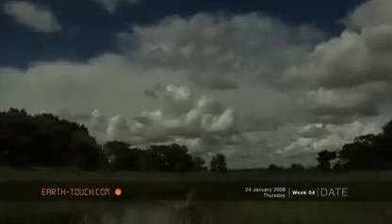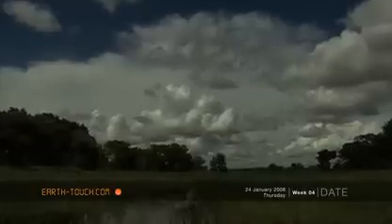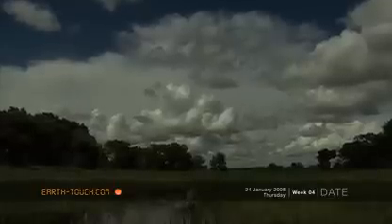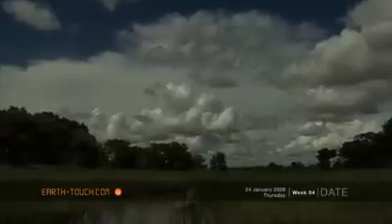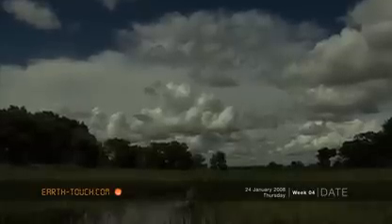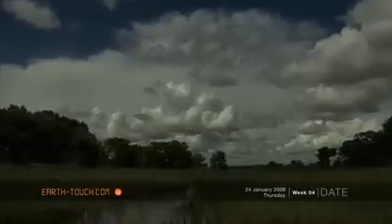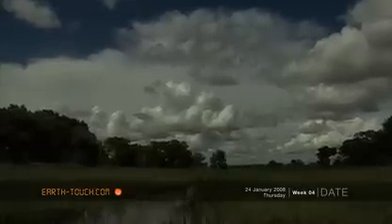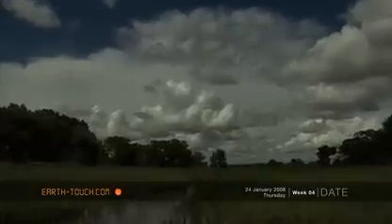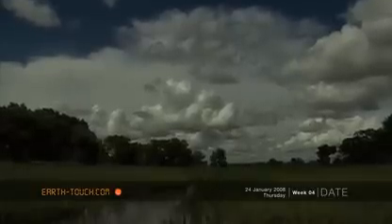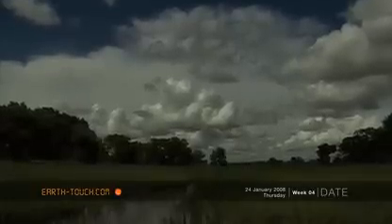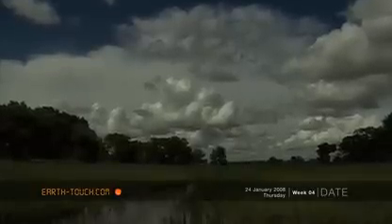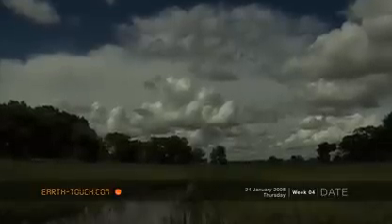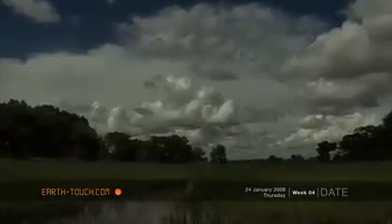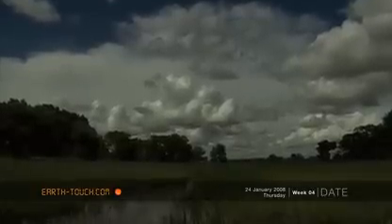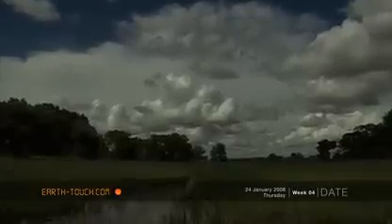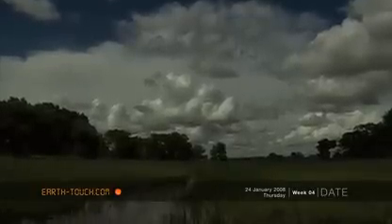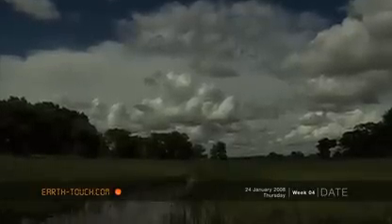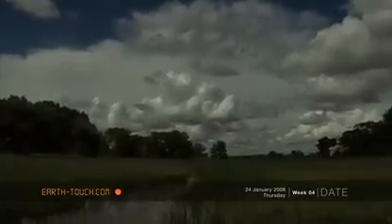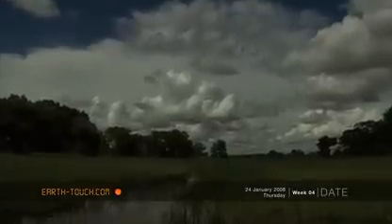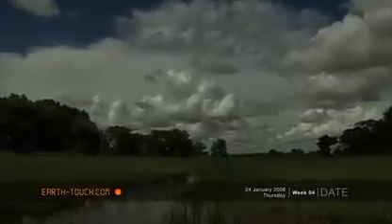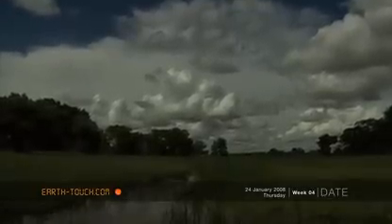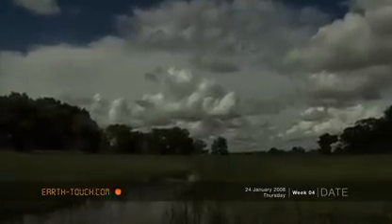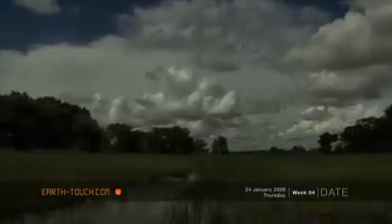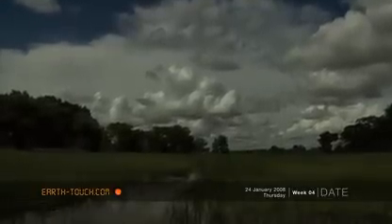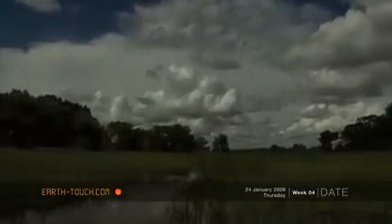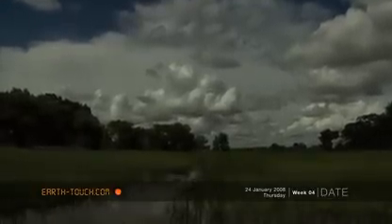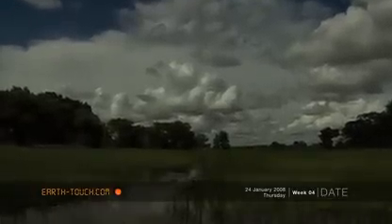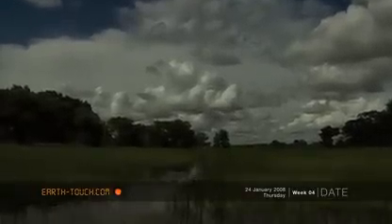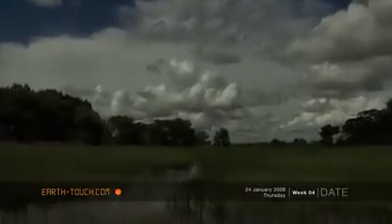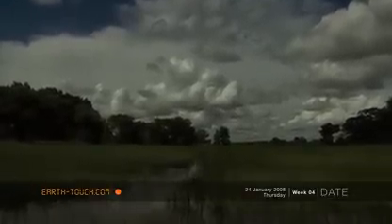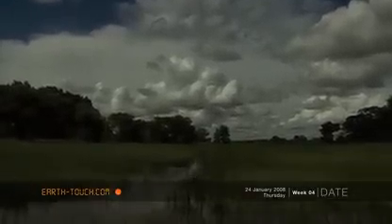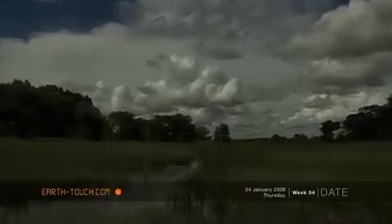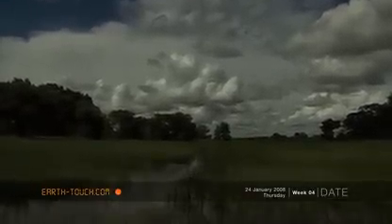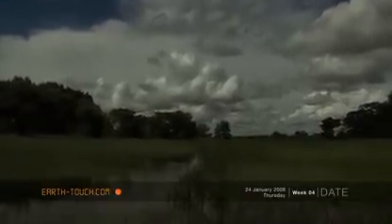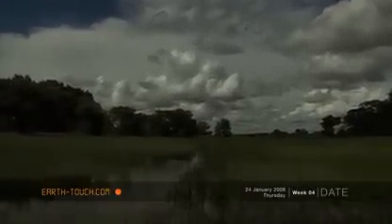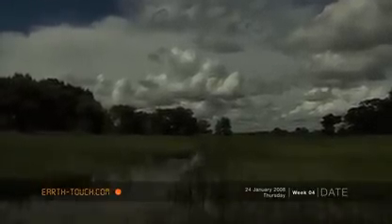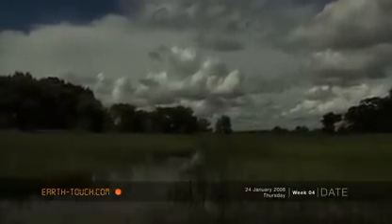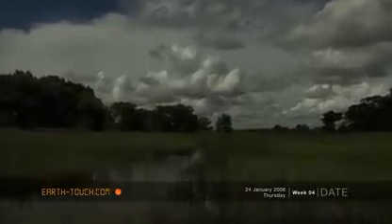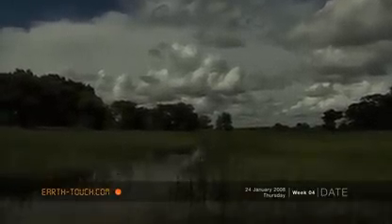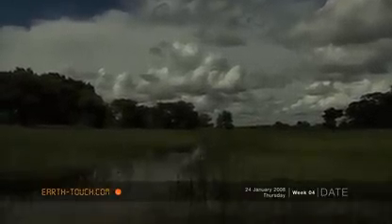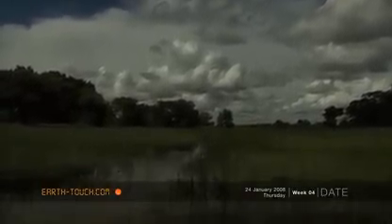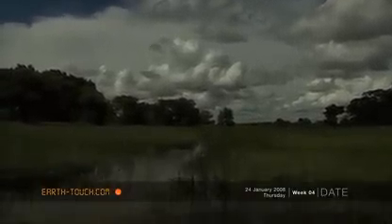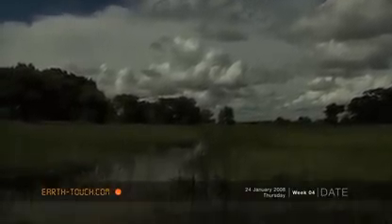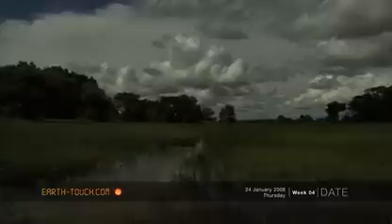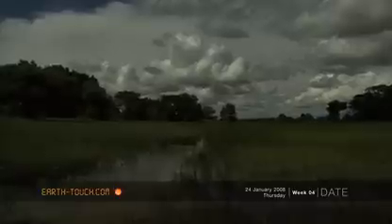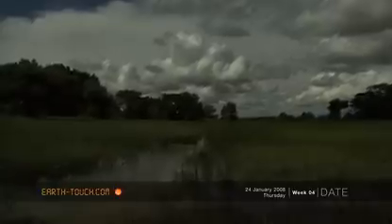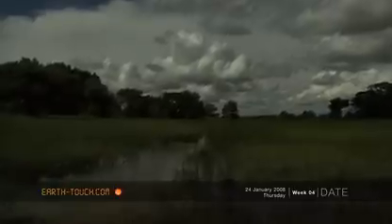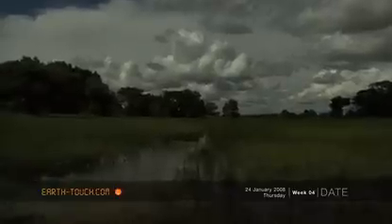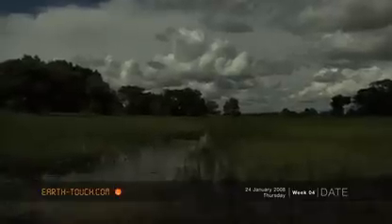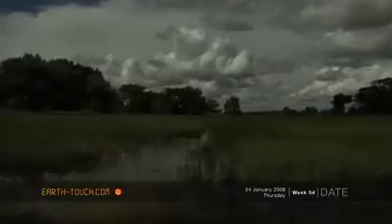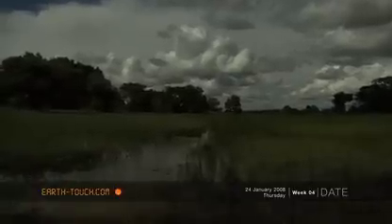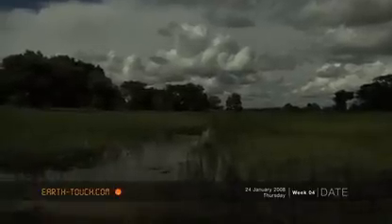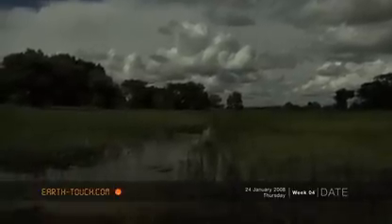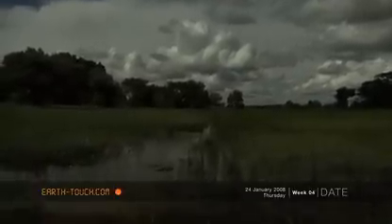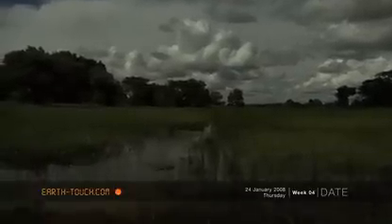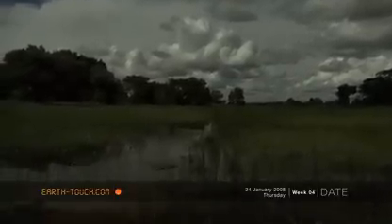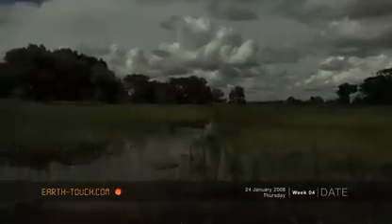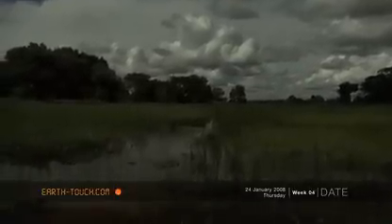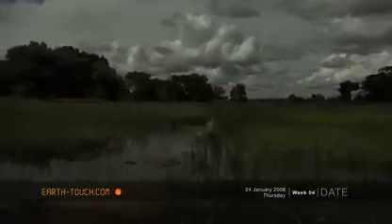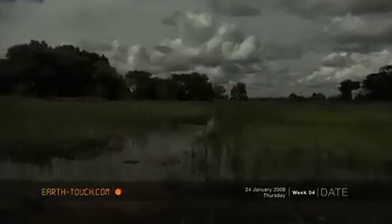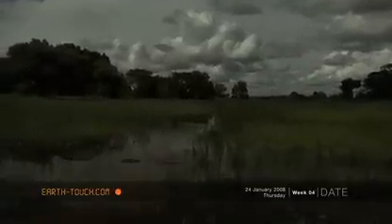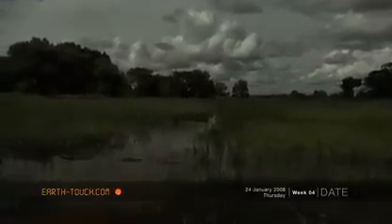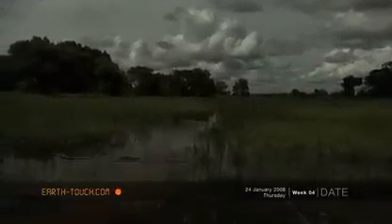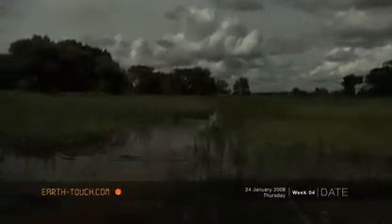This afternoon as we were about to cross one of the channels out west of horse safaris, we noticed a lot of fish activity on the surface of the water.